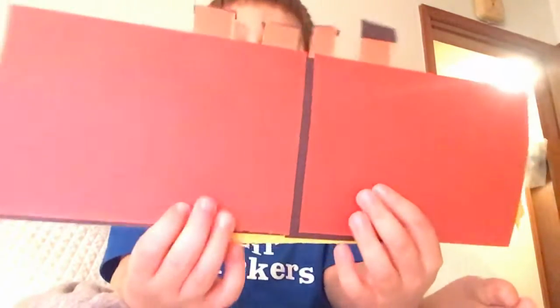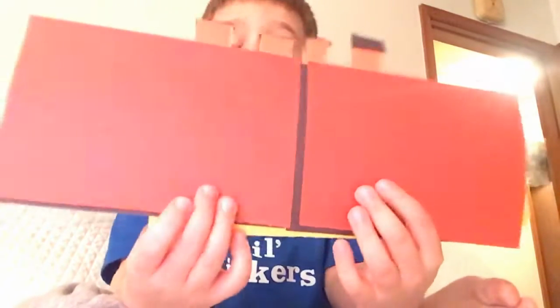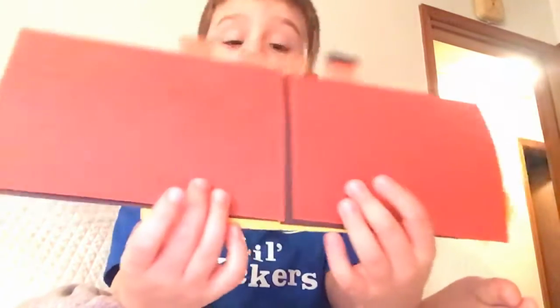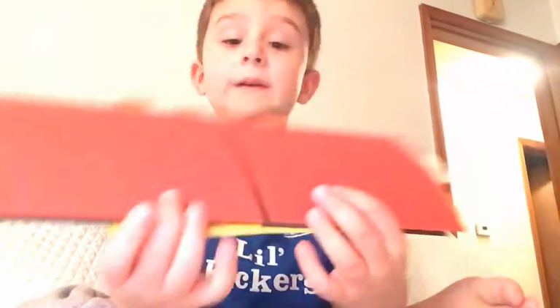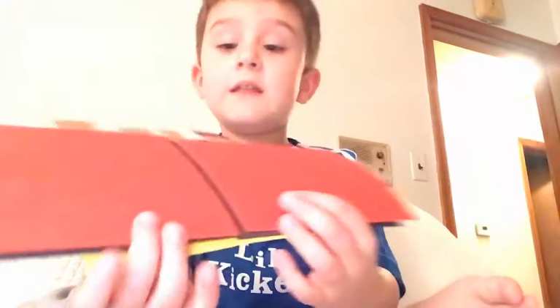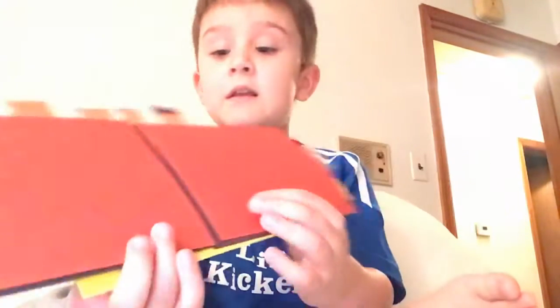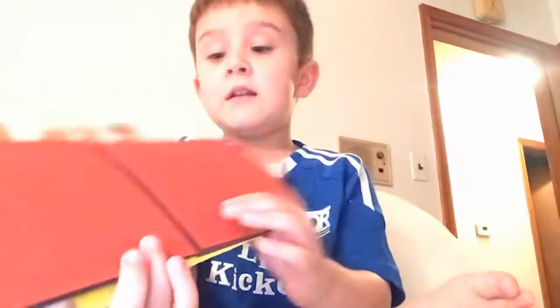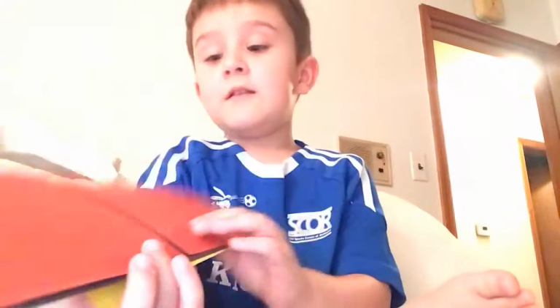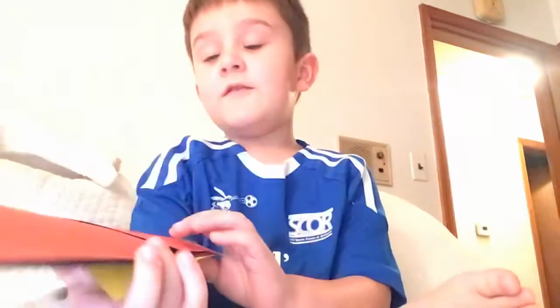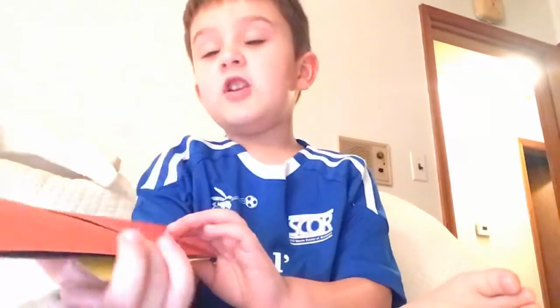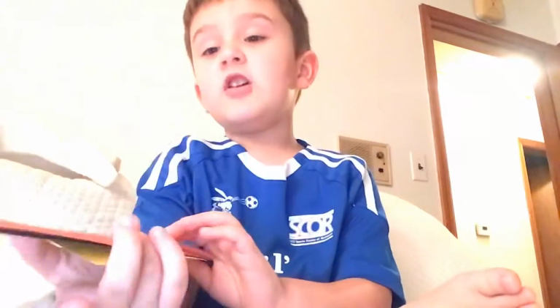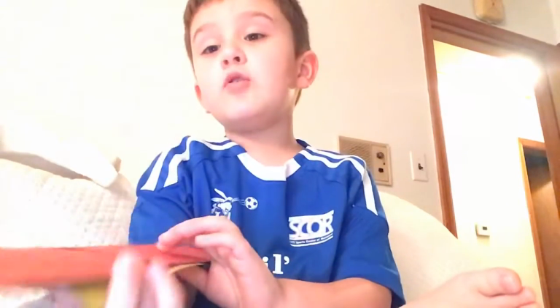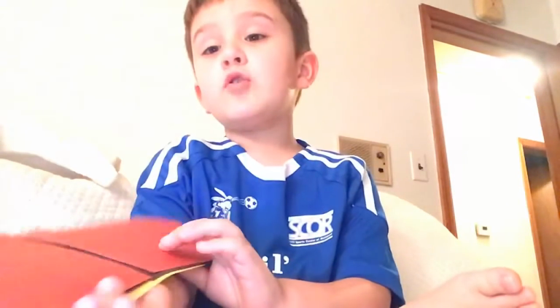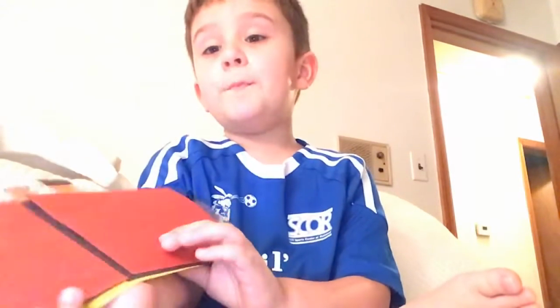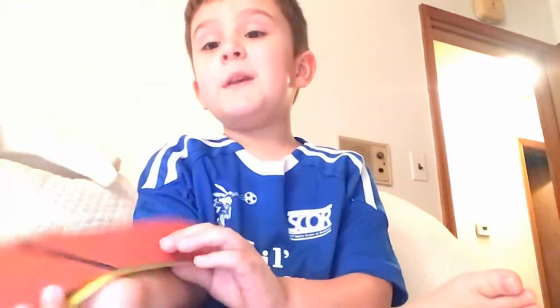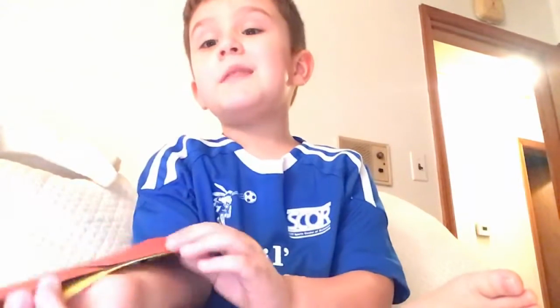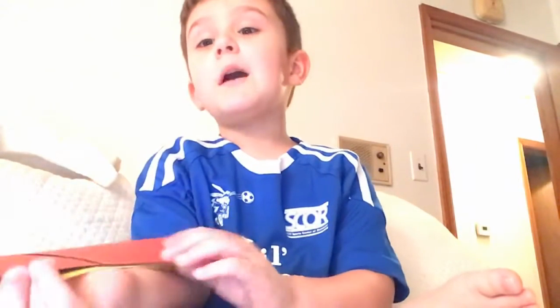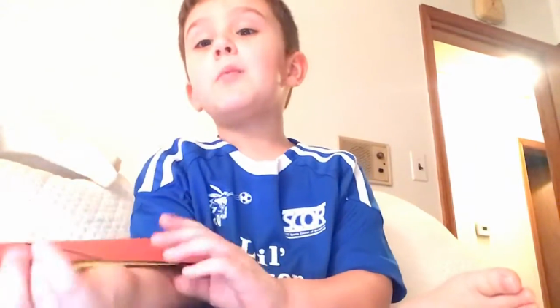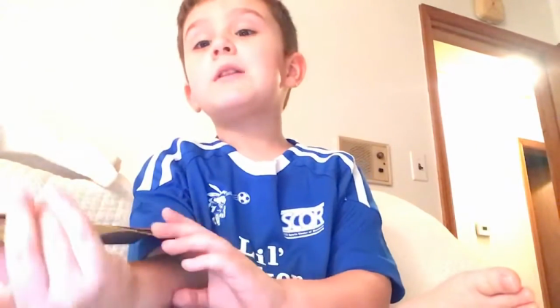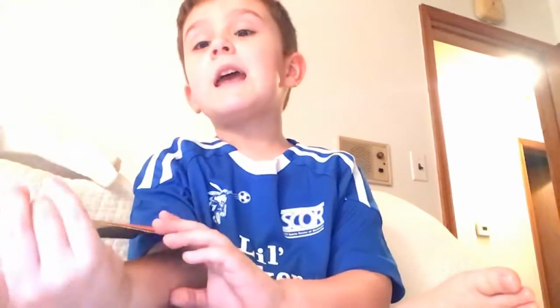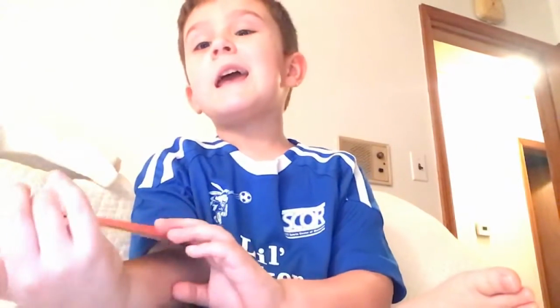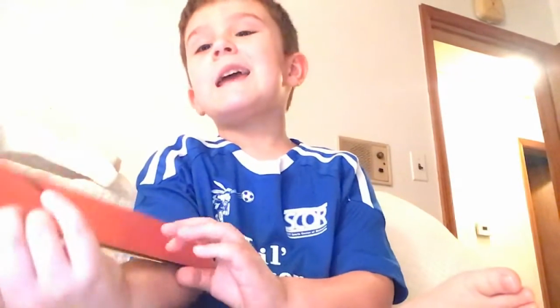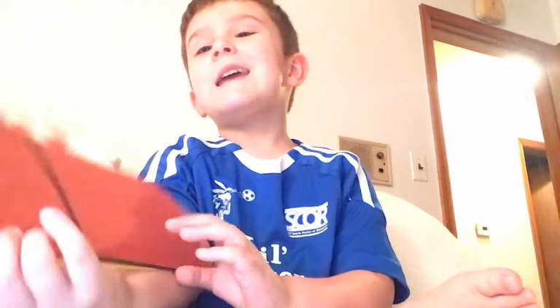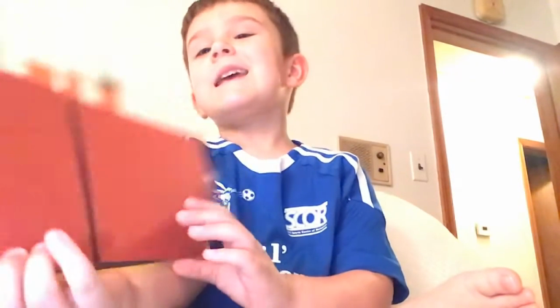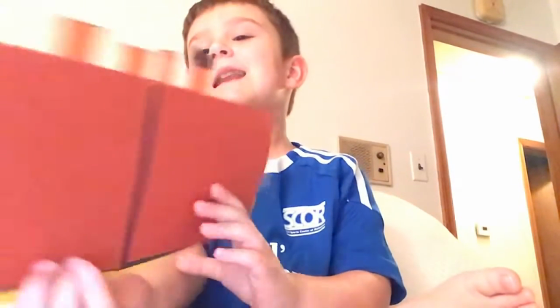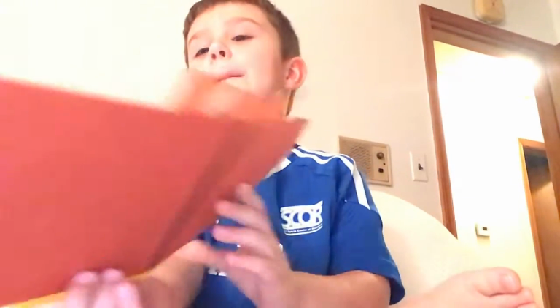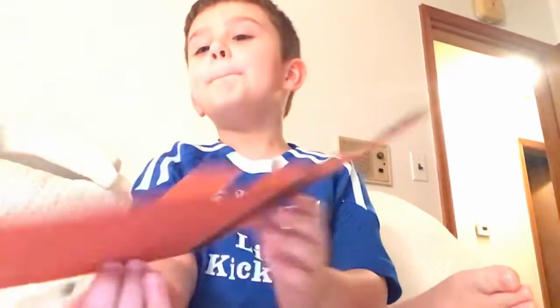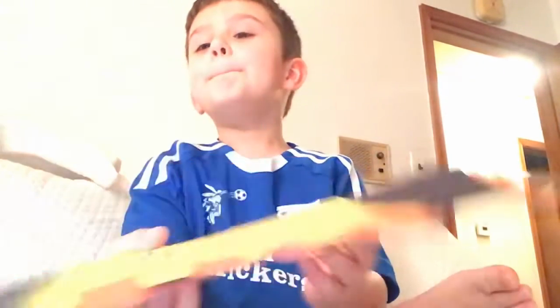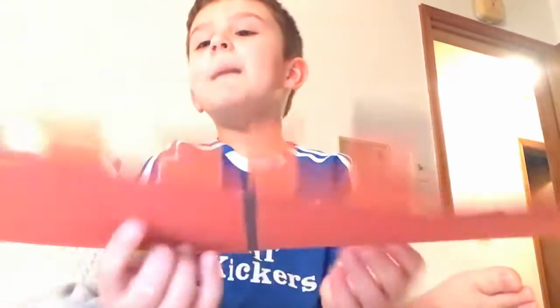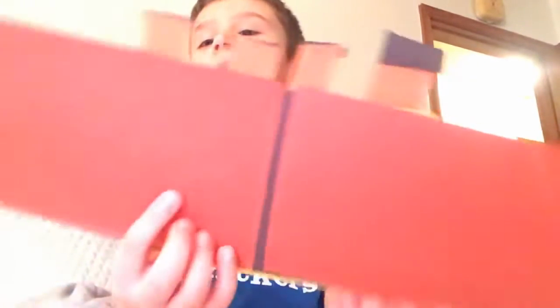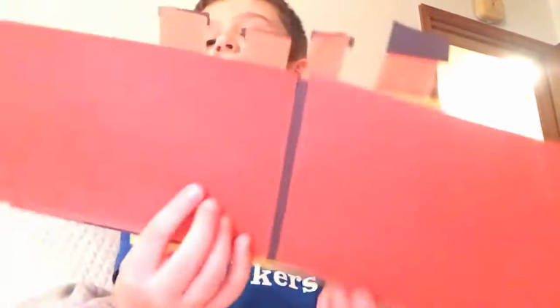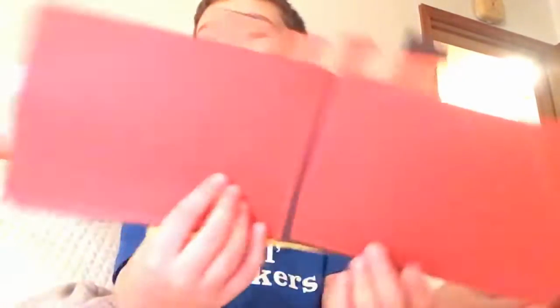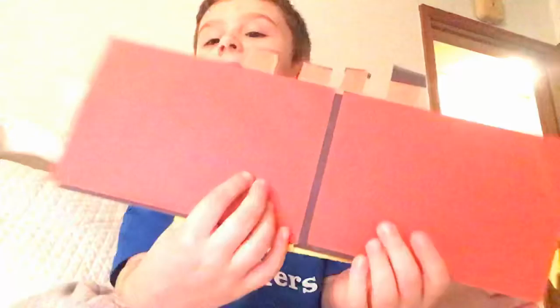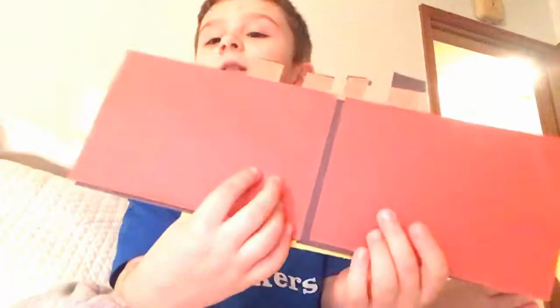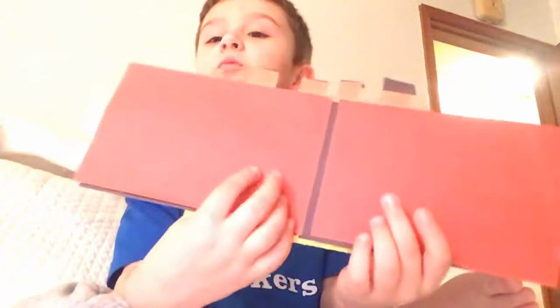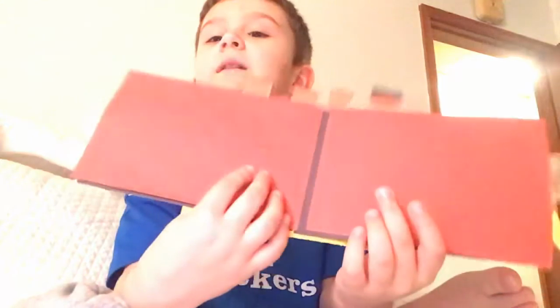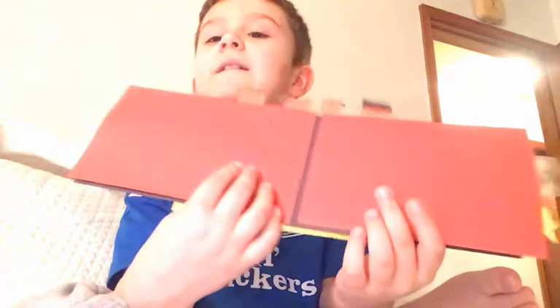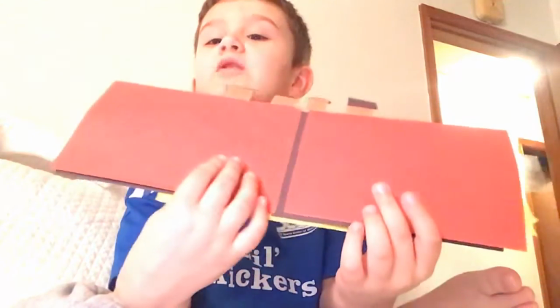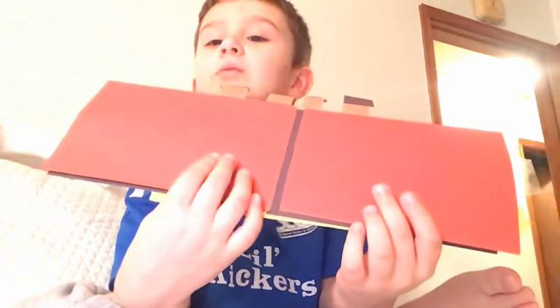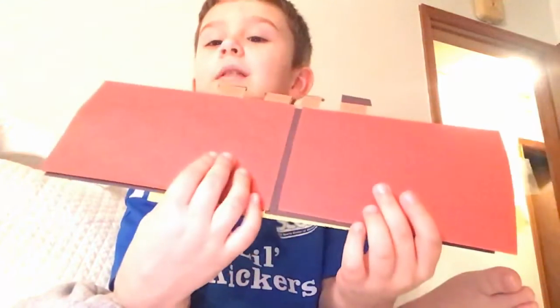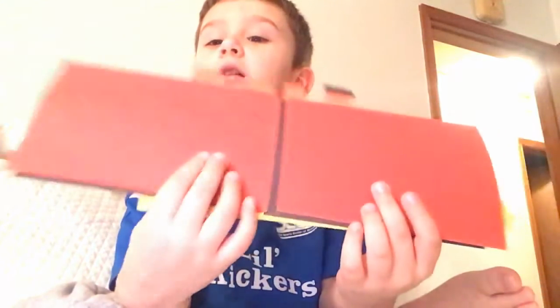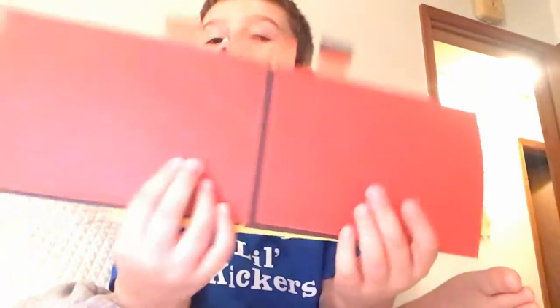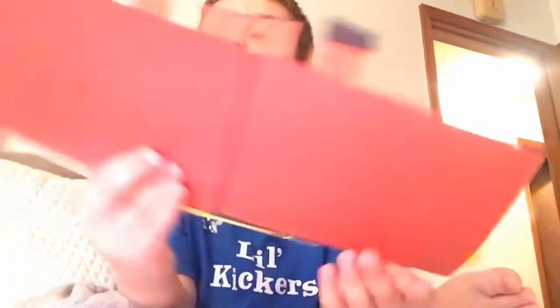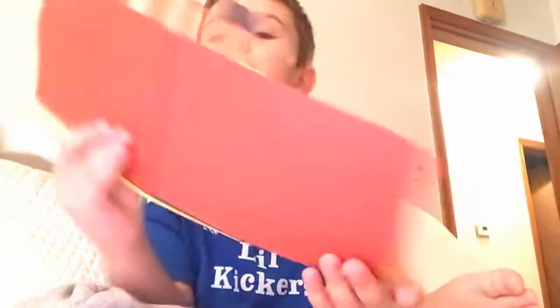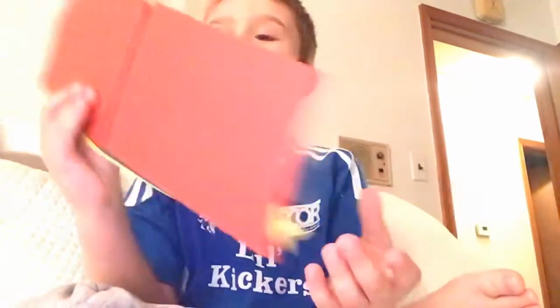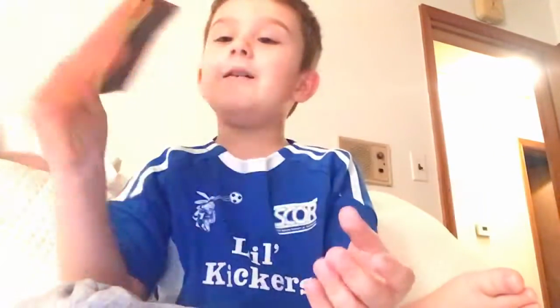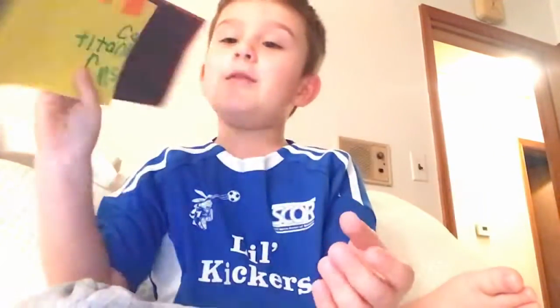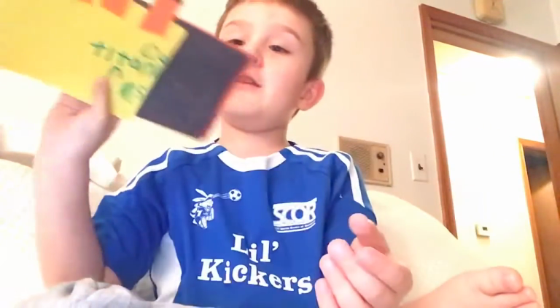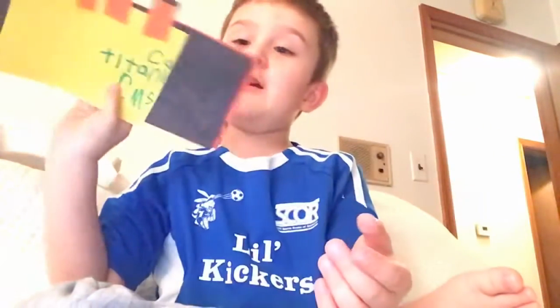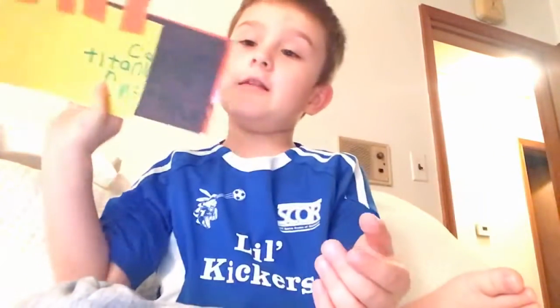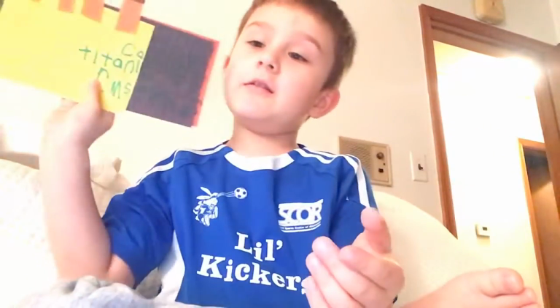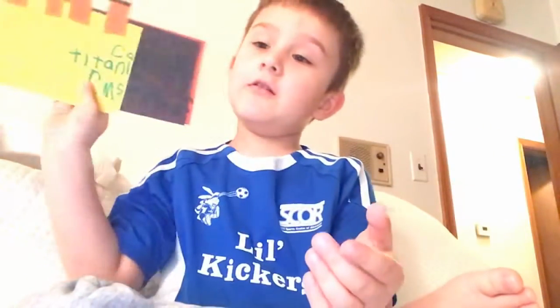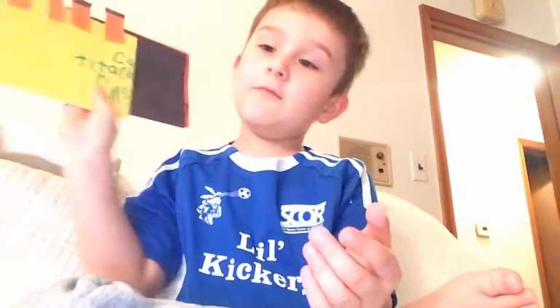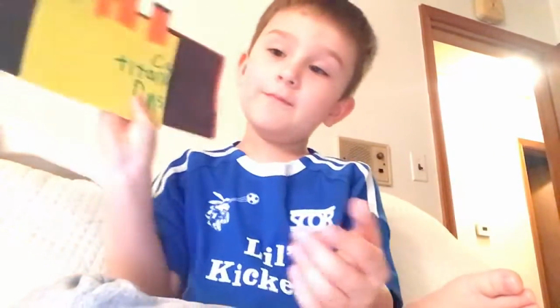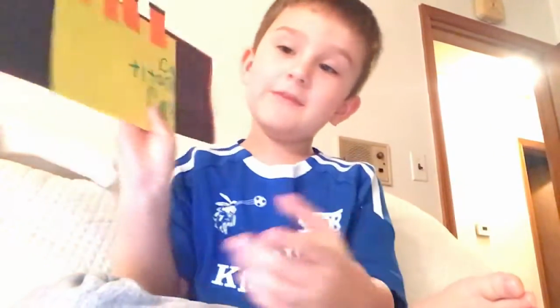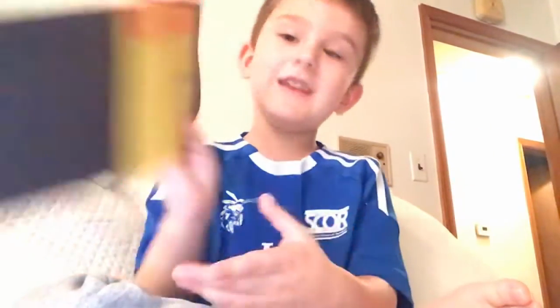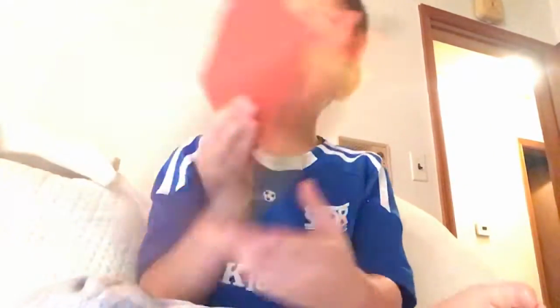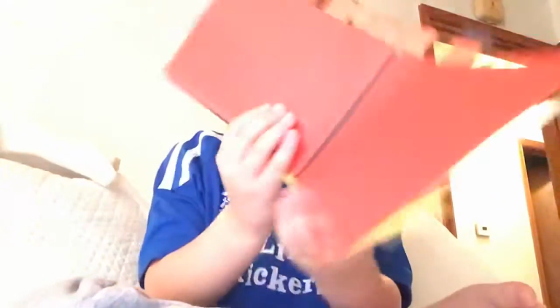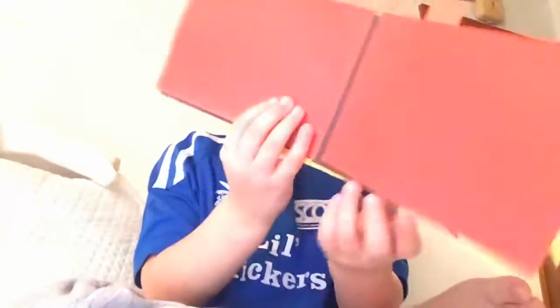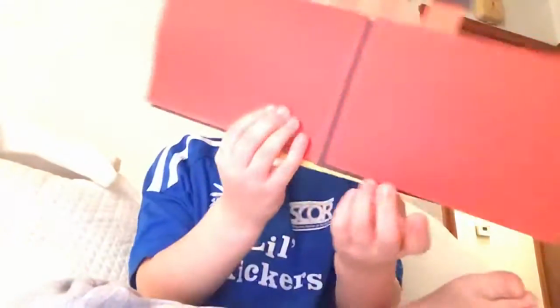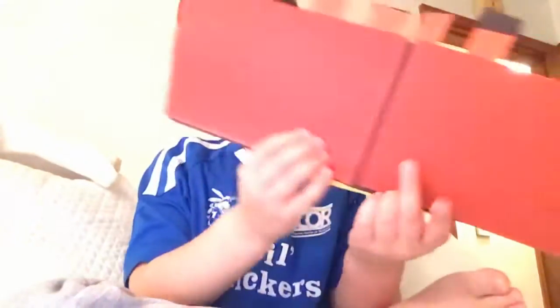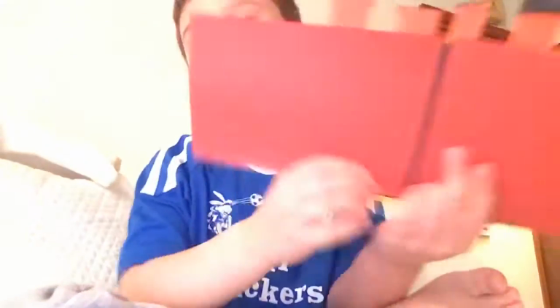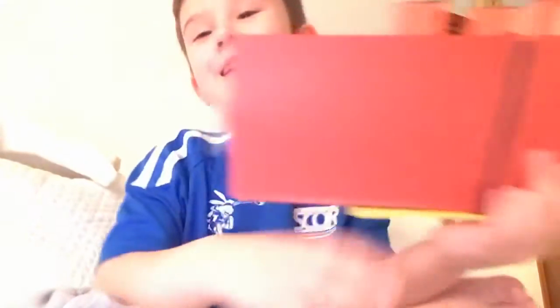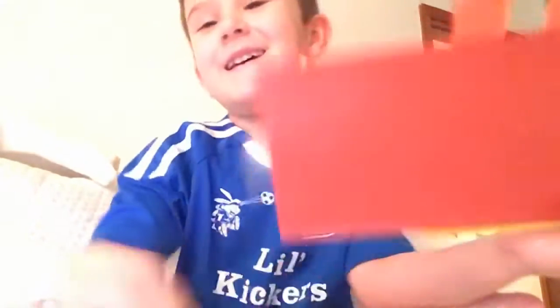That will be the end of the video, so peace out and bye. I just want to leave you this off because it's new — bye.